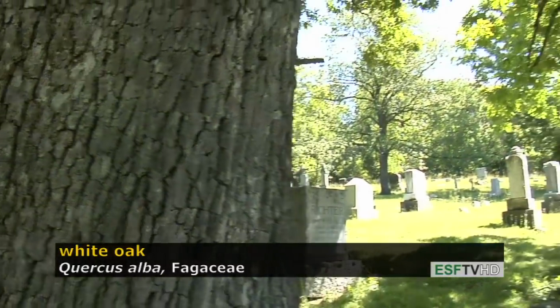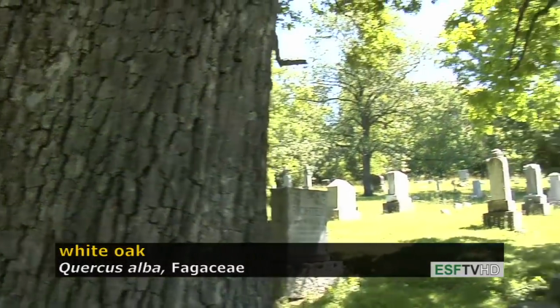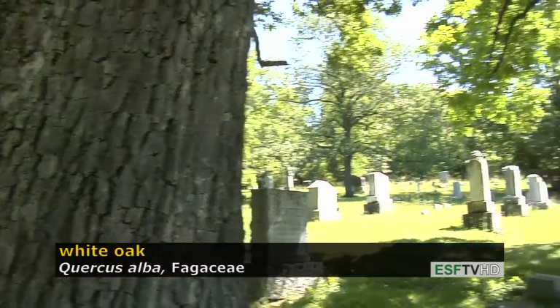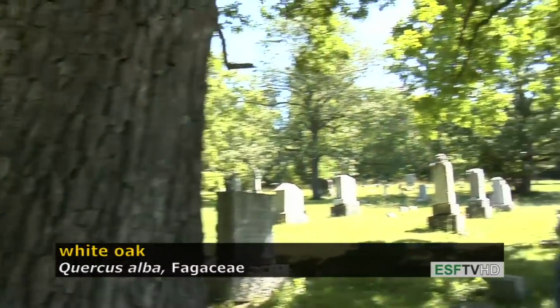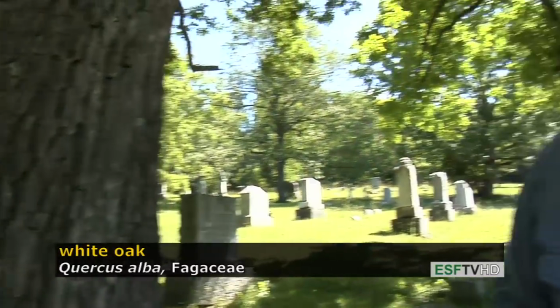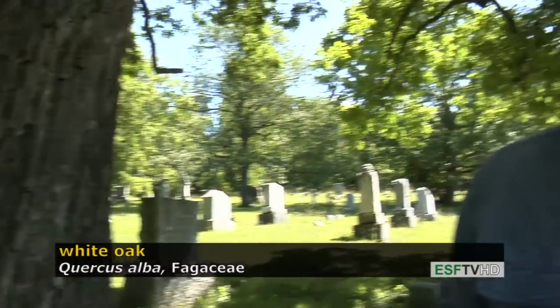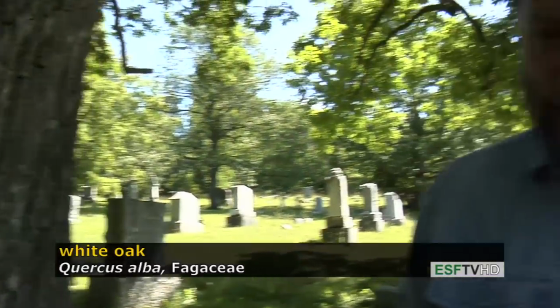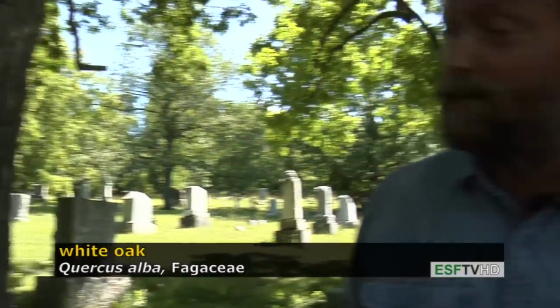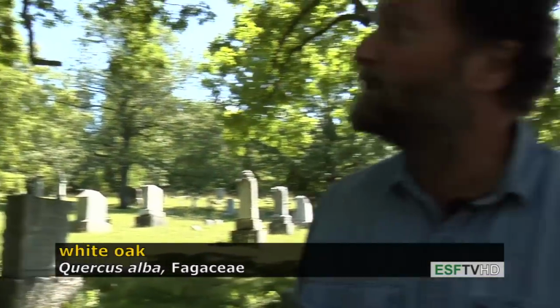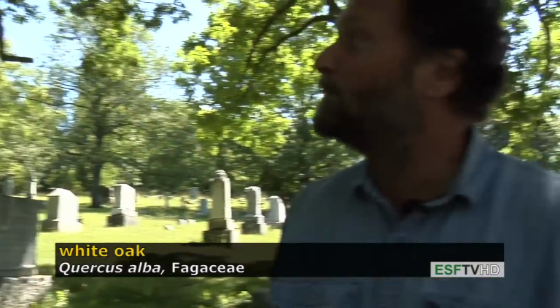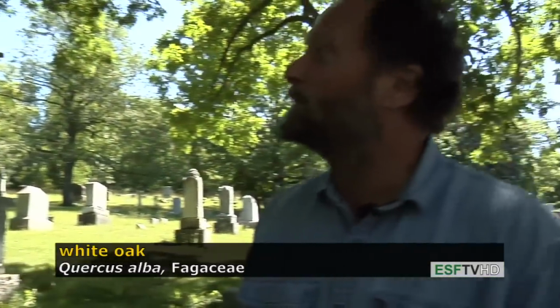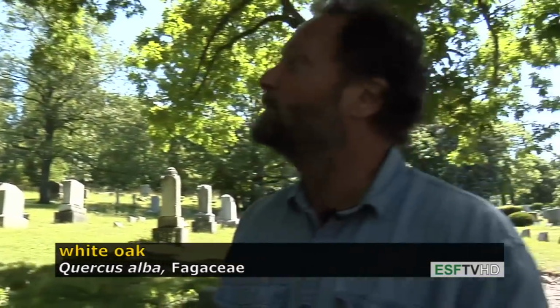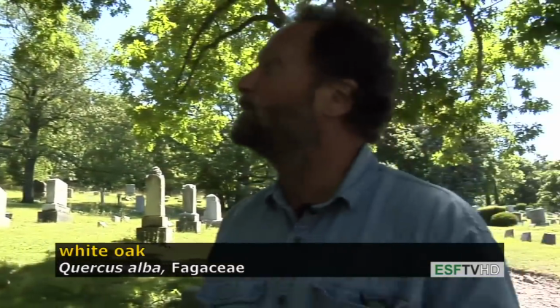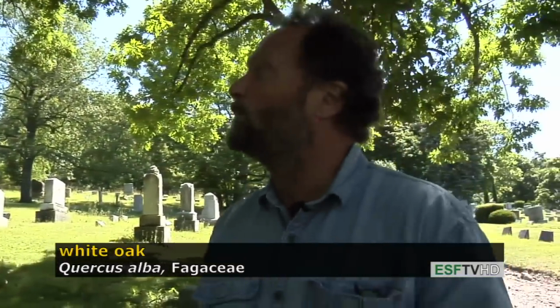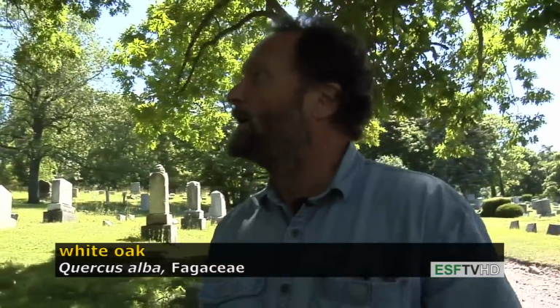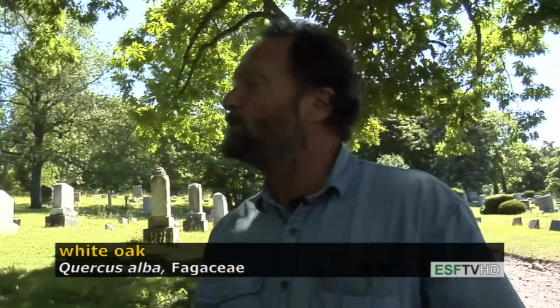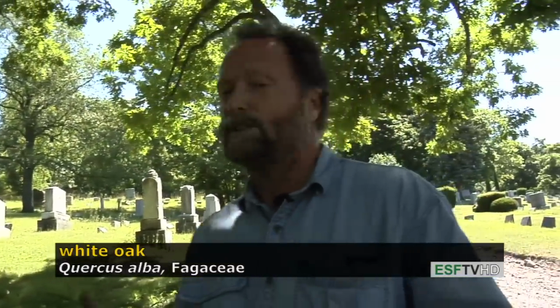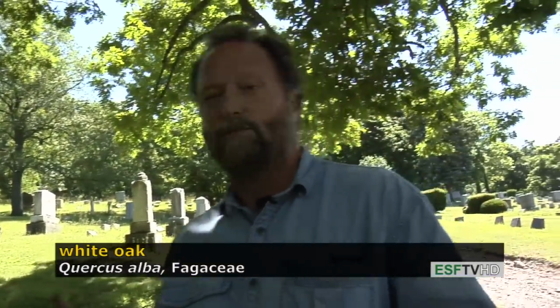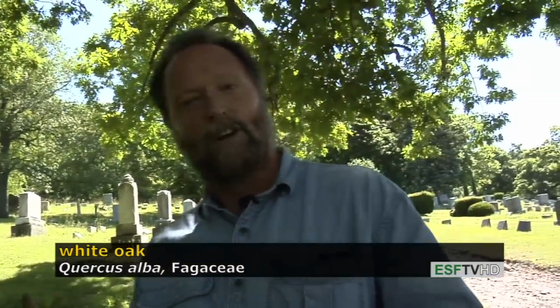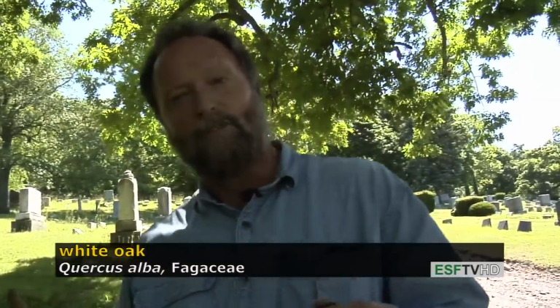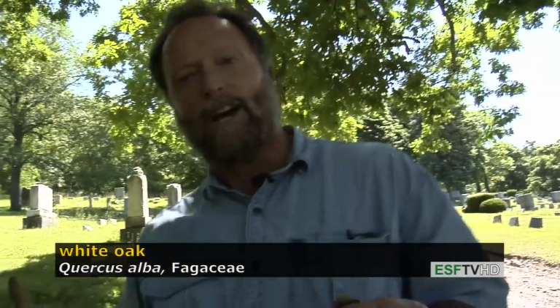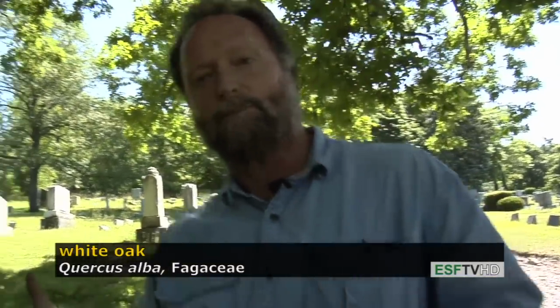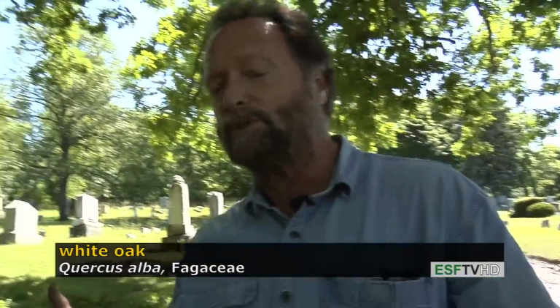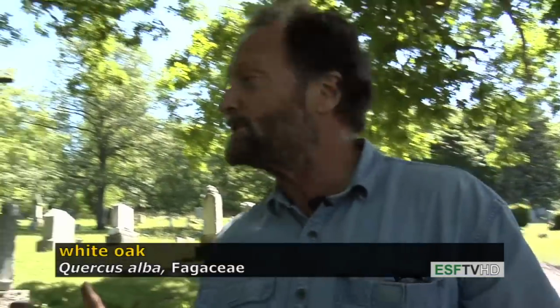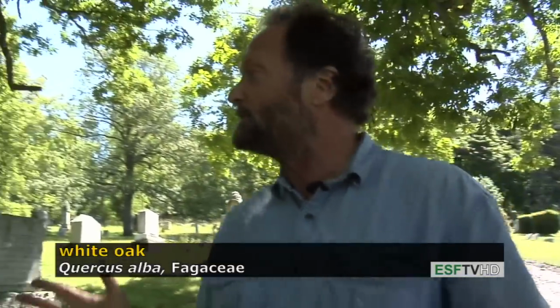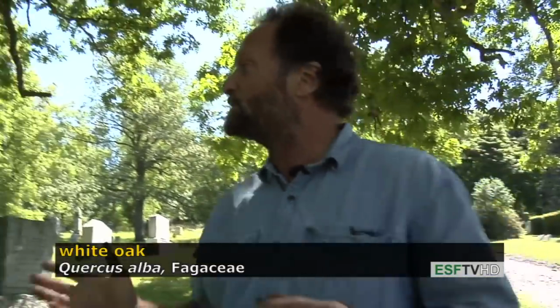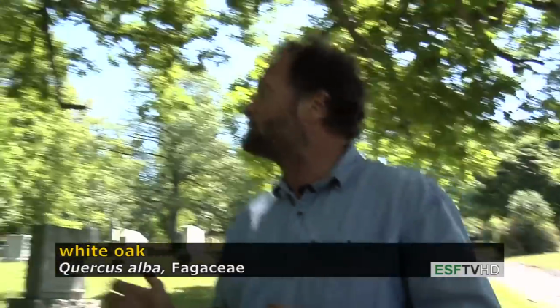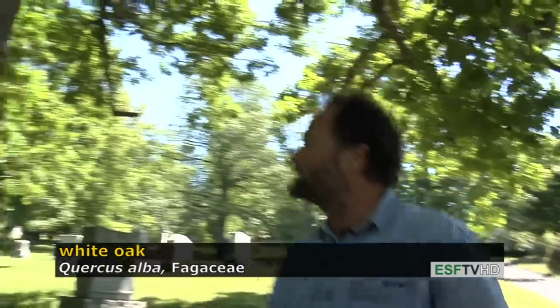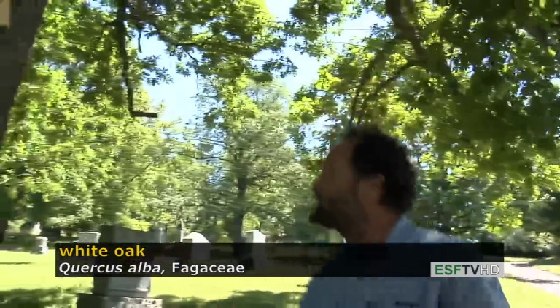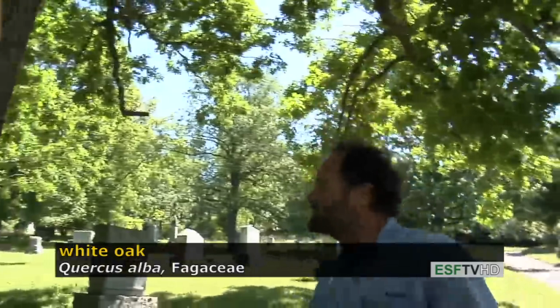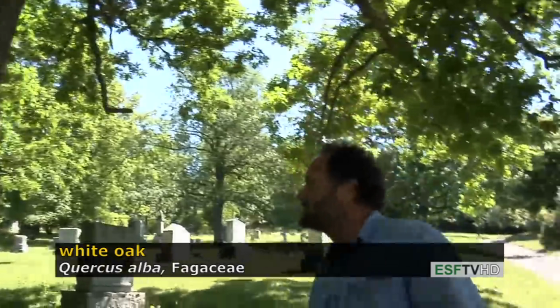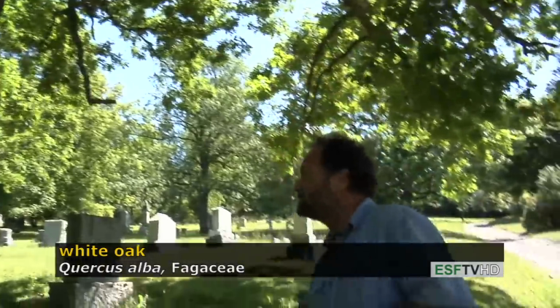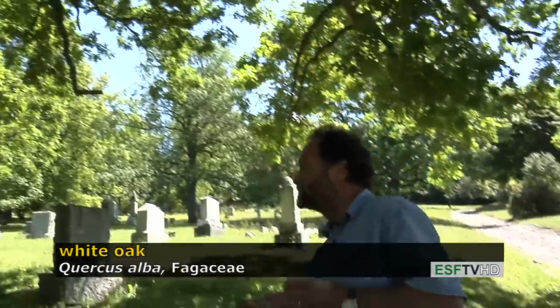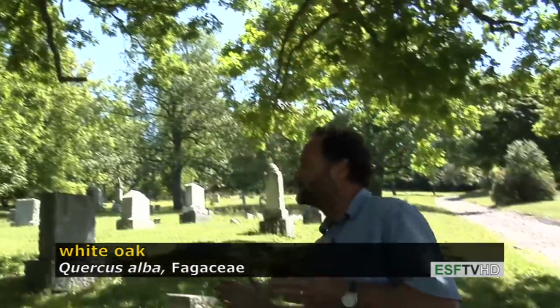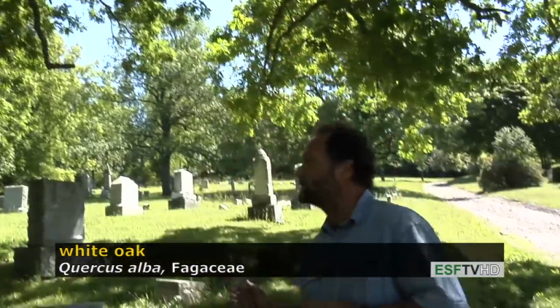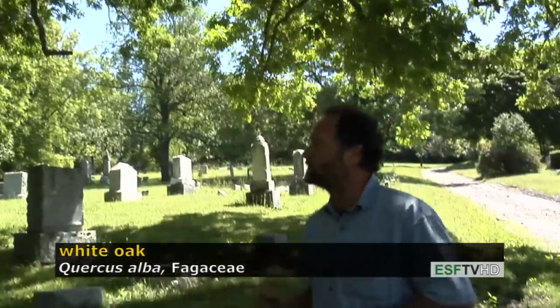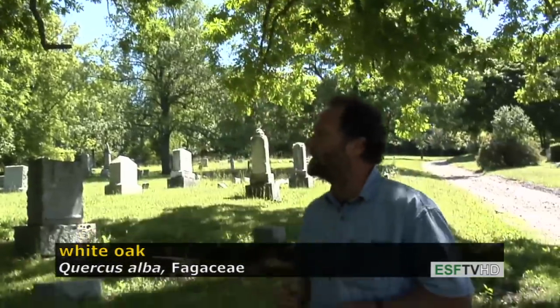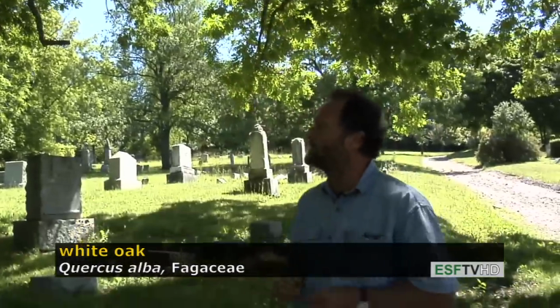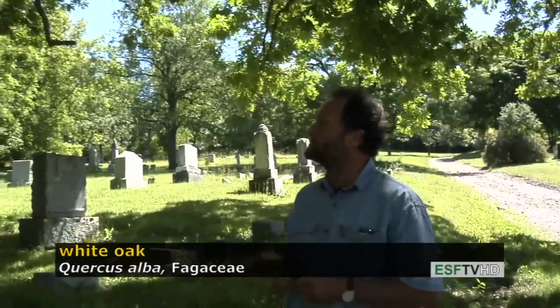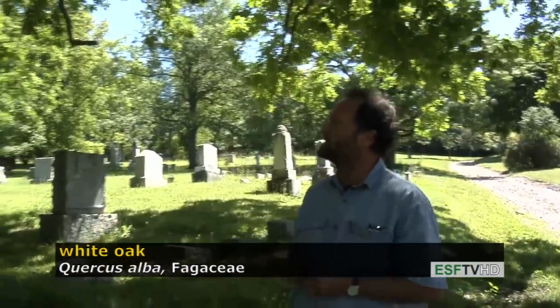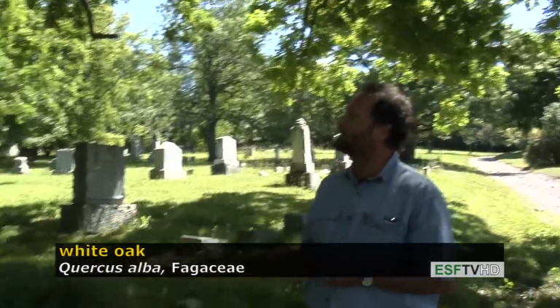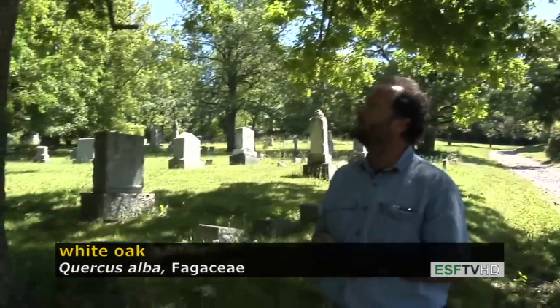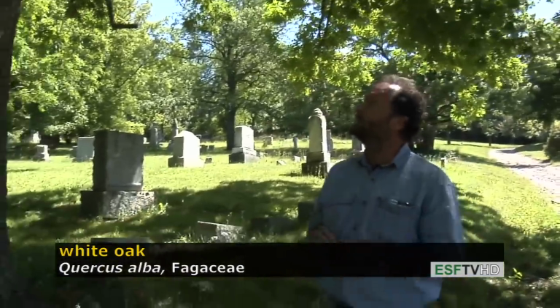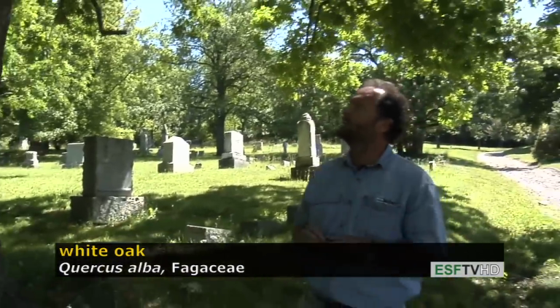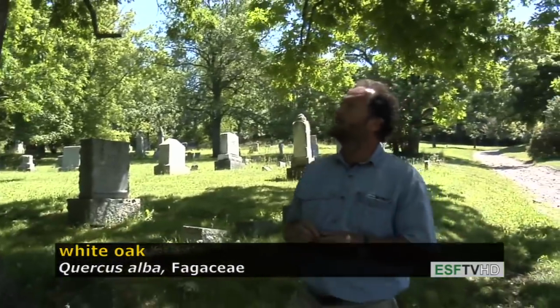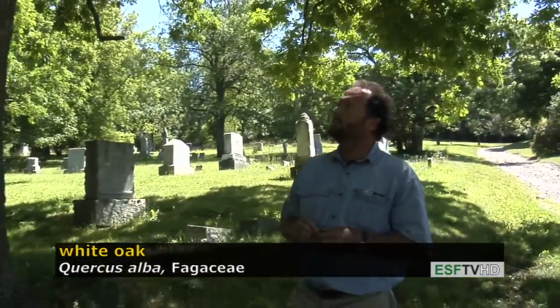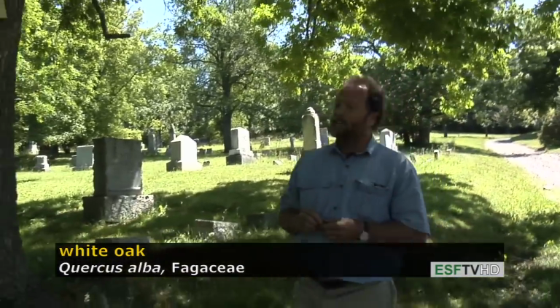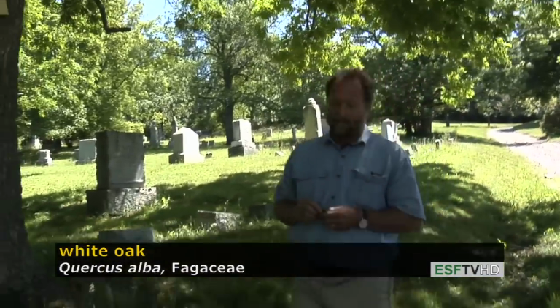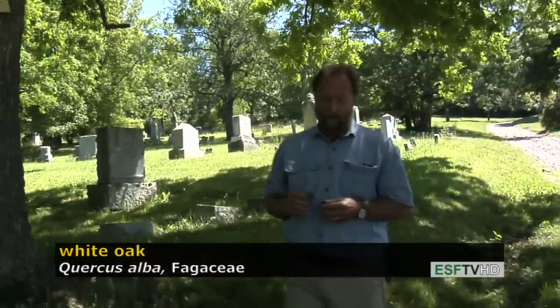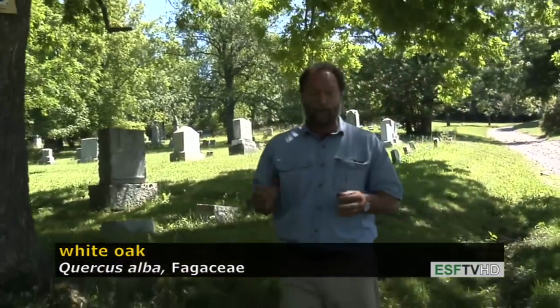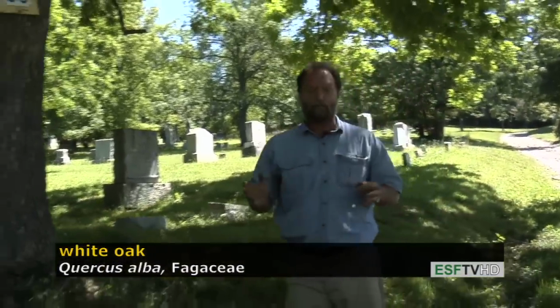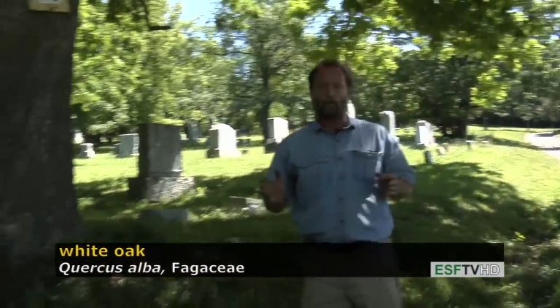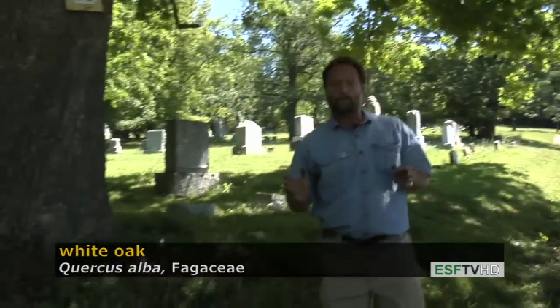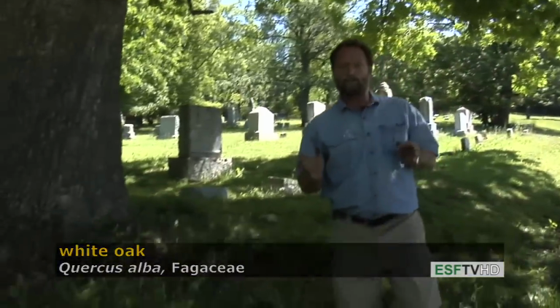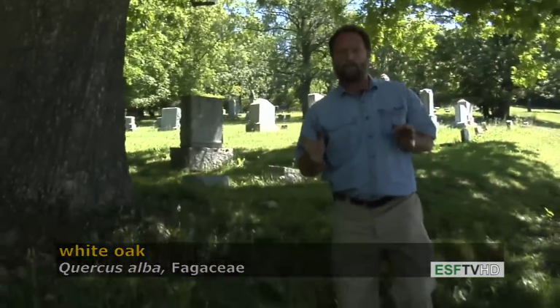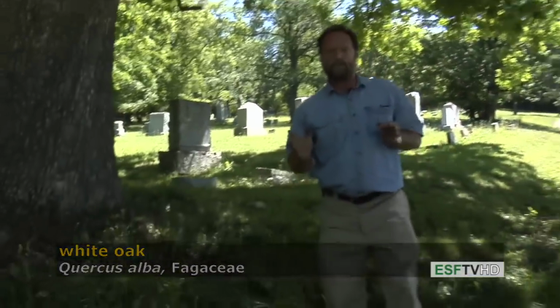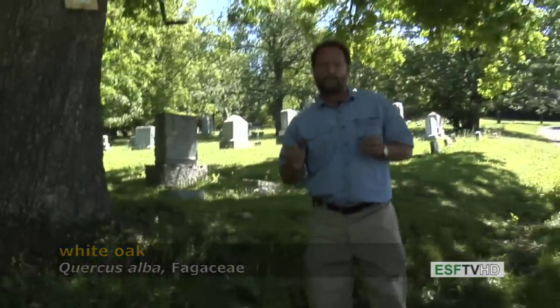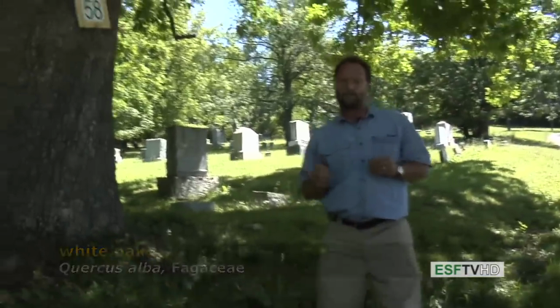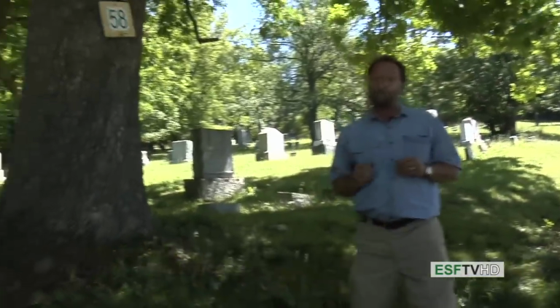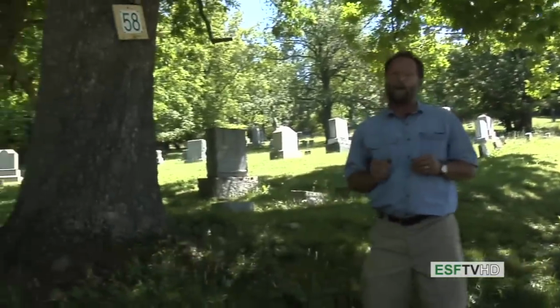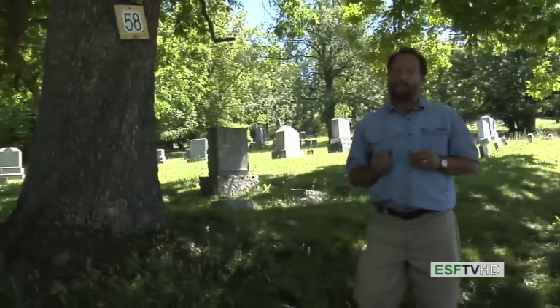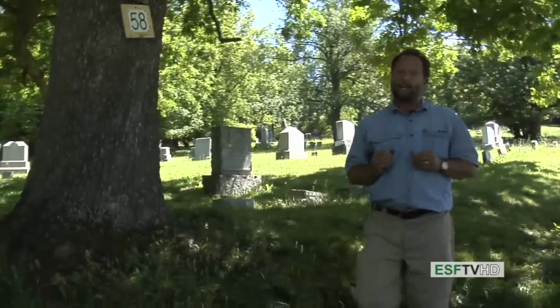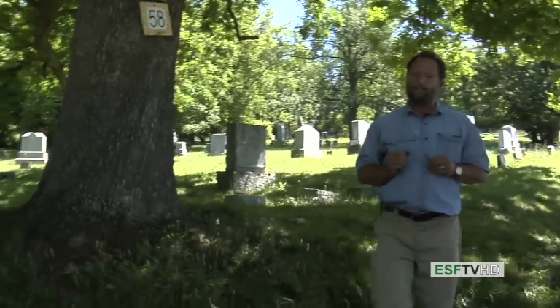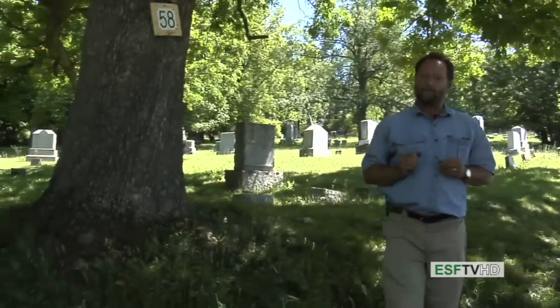Quercus alba, white oak — a very valuable timber species, a beautiful lawn tree, and a very important species for wildlife.